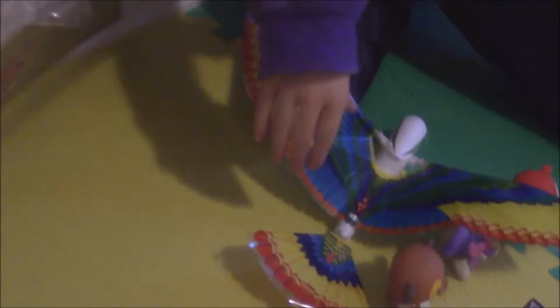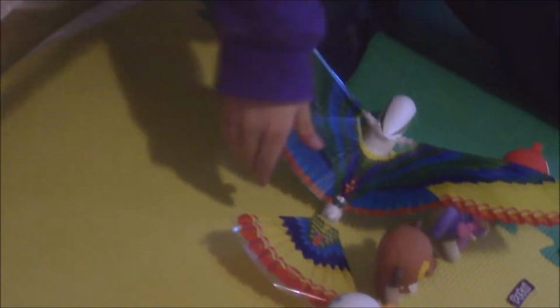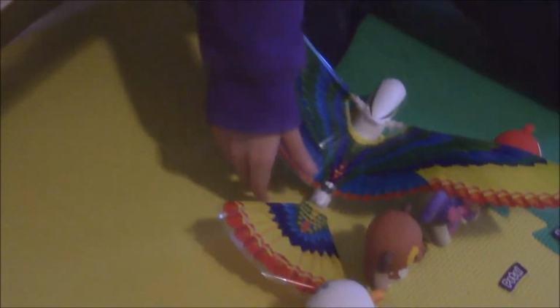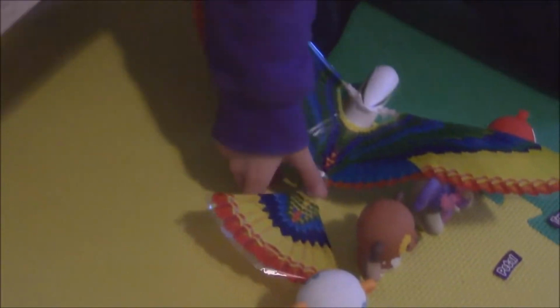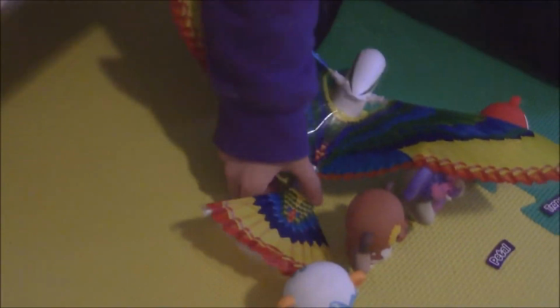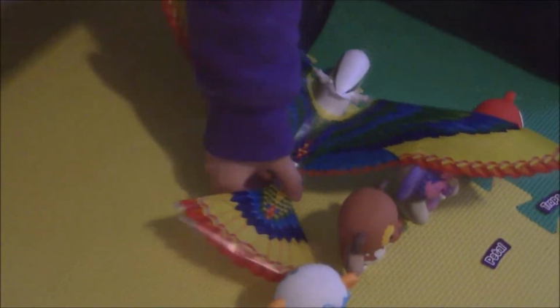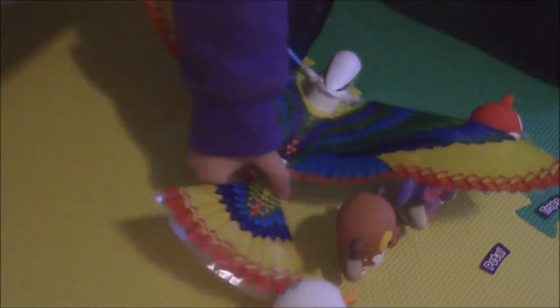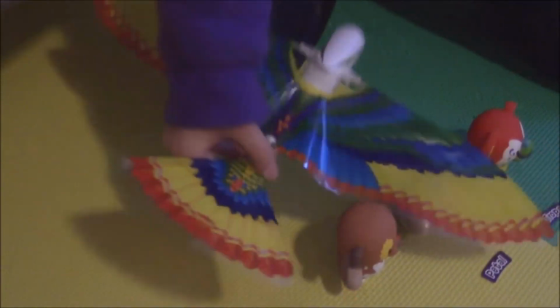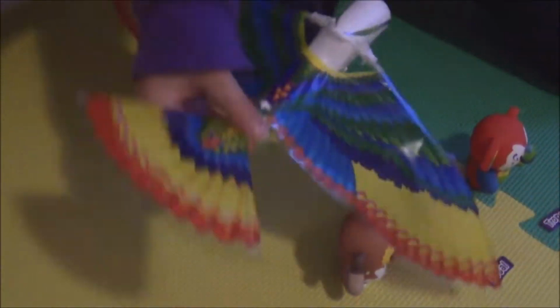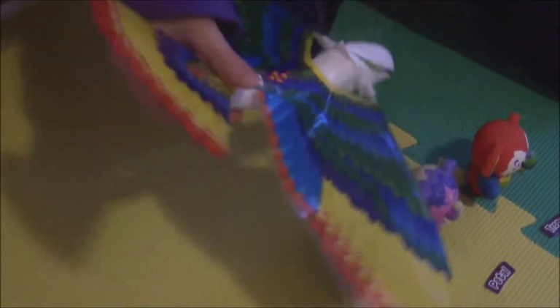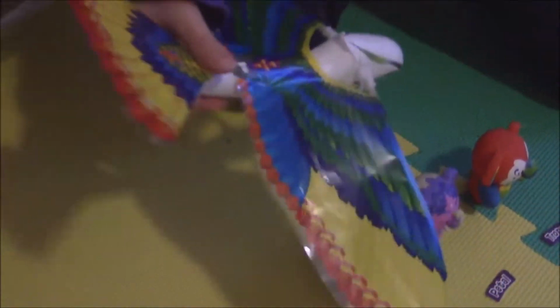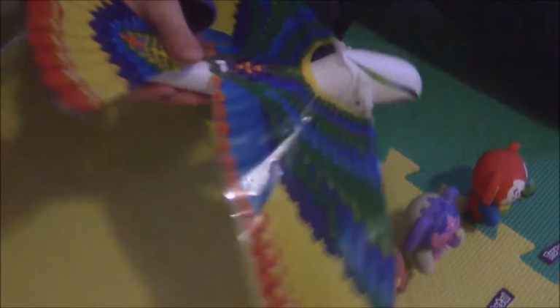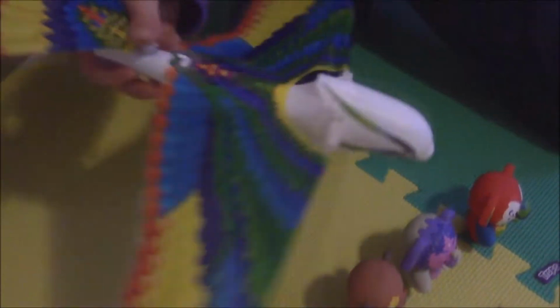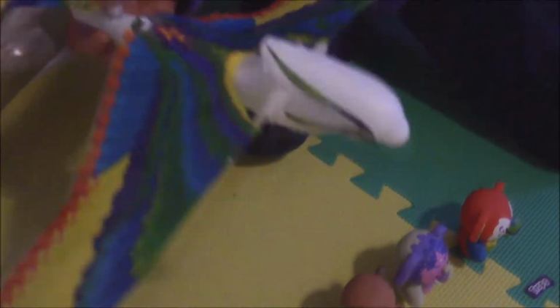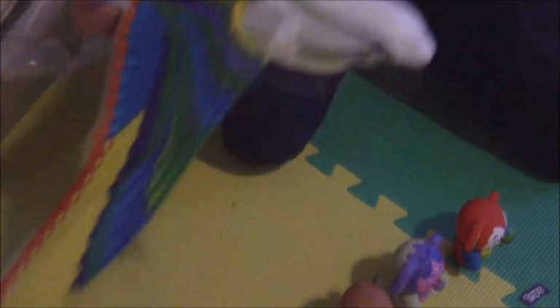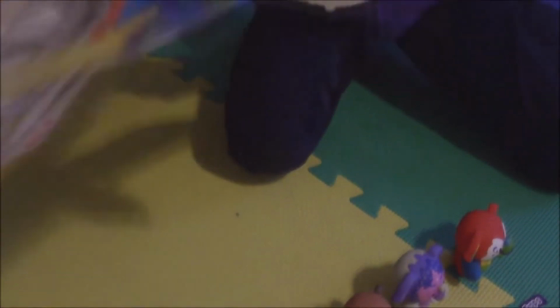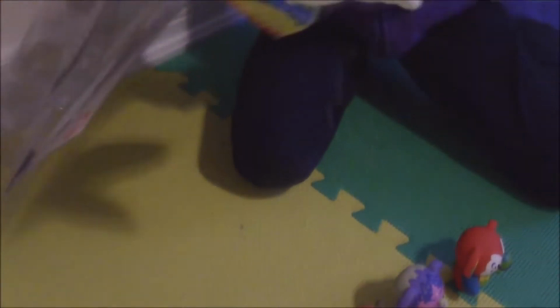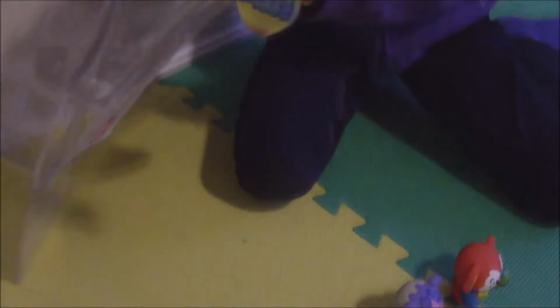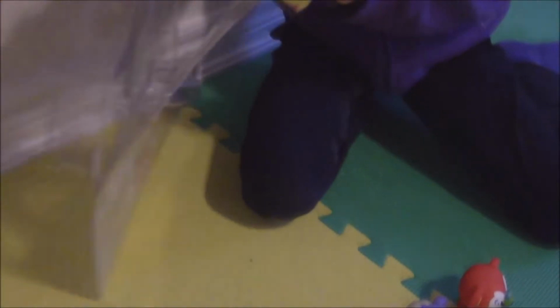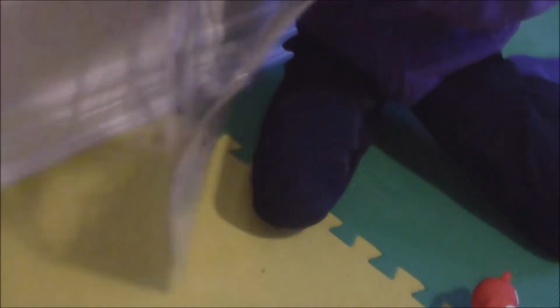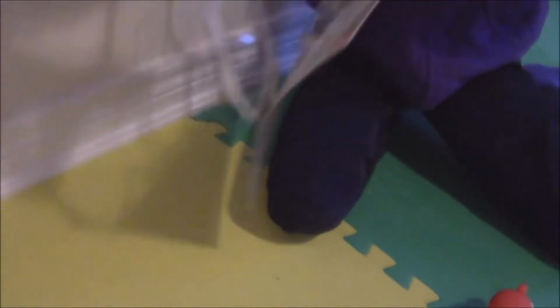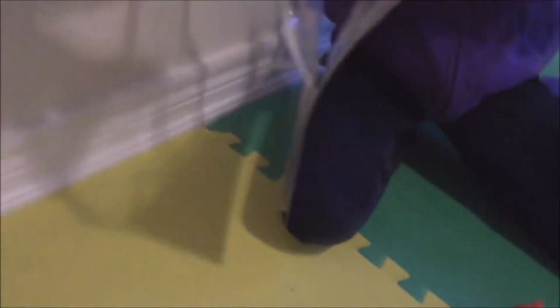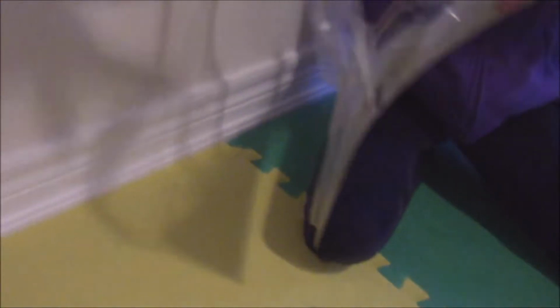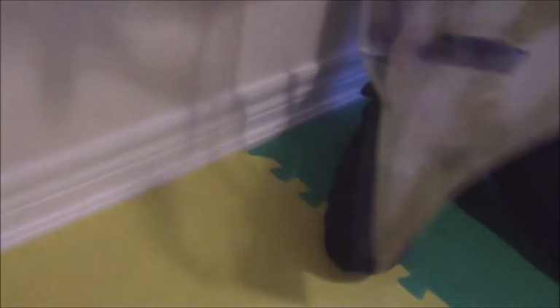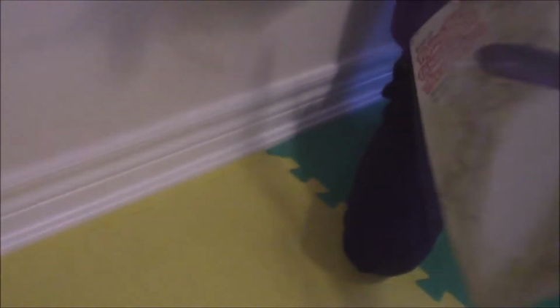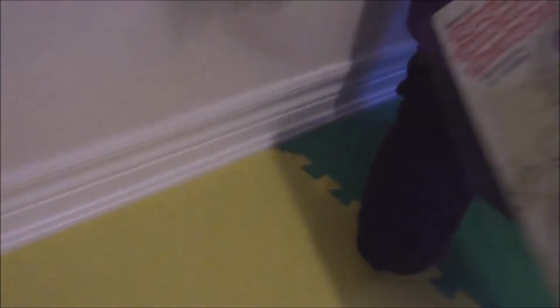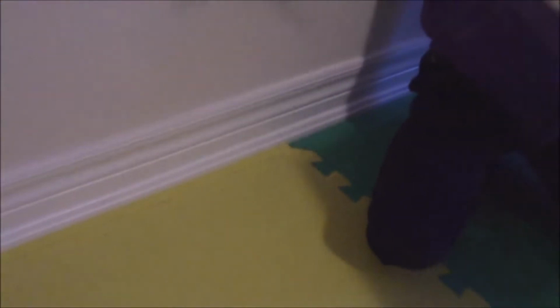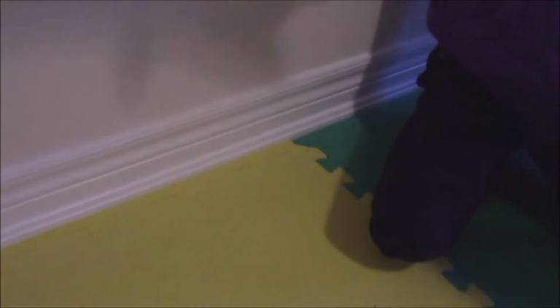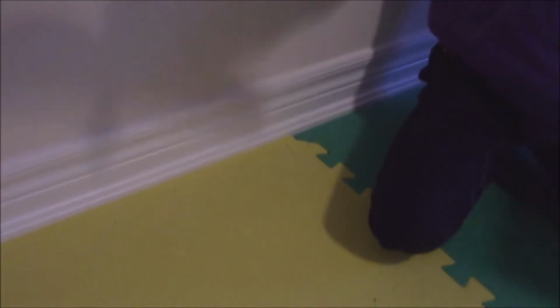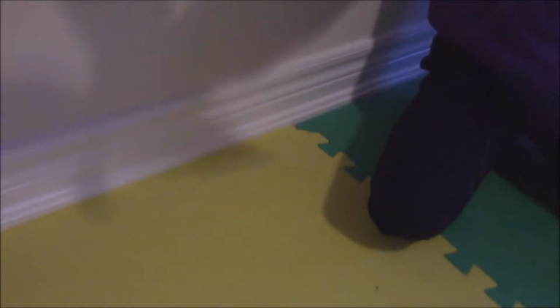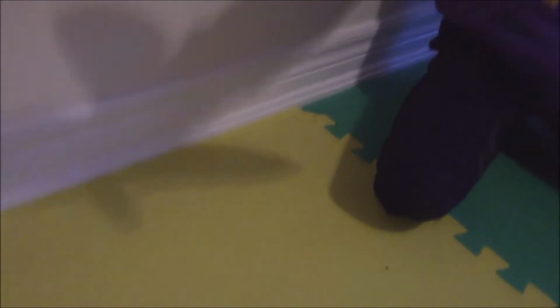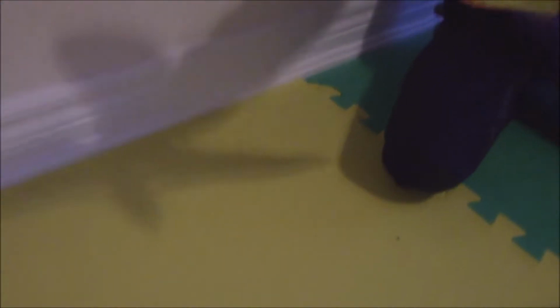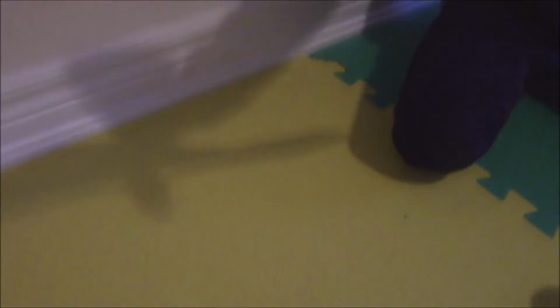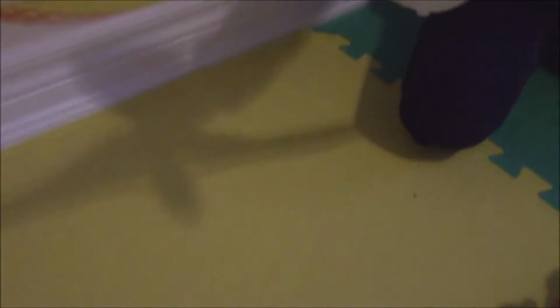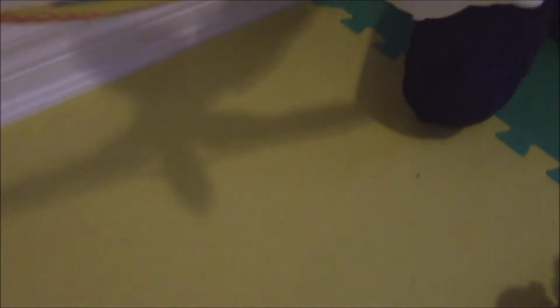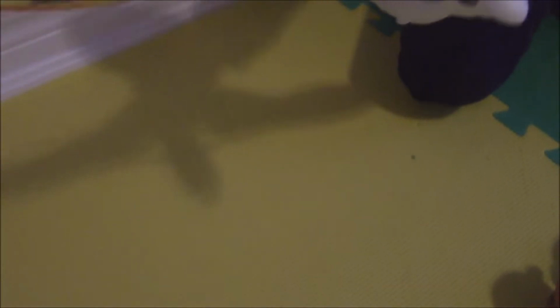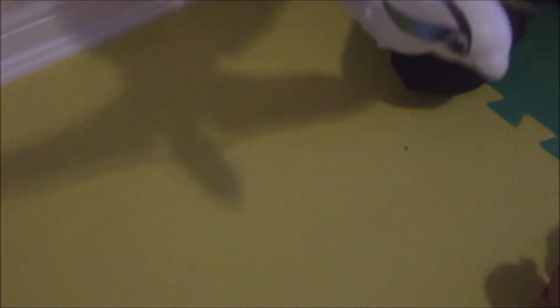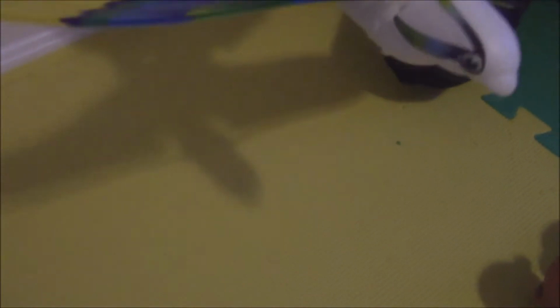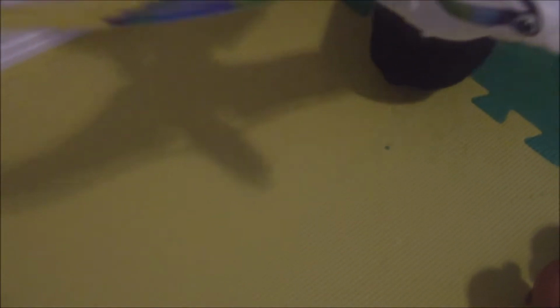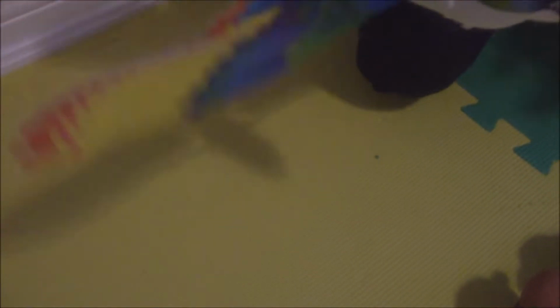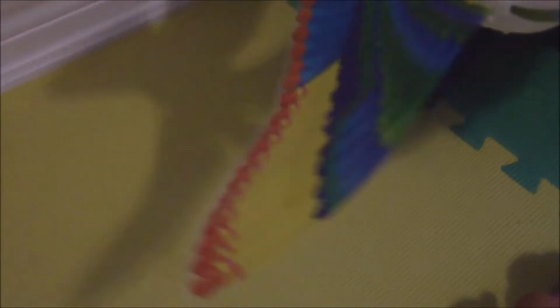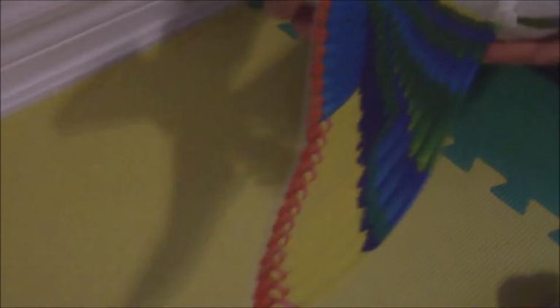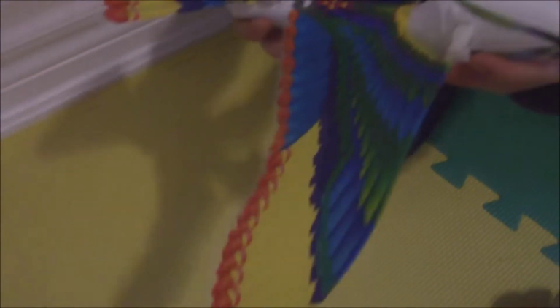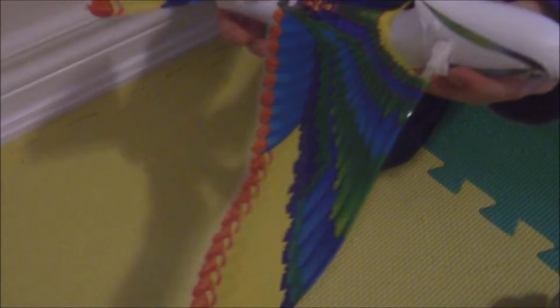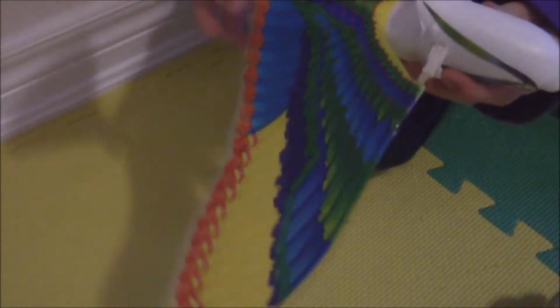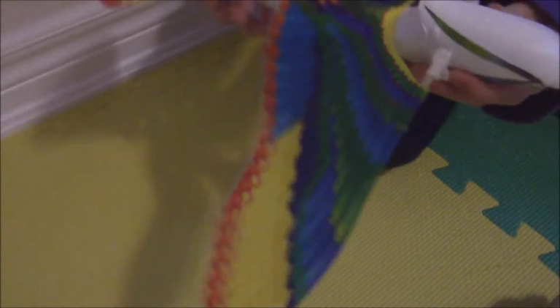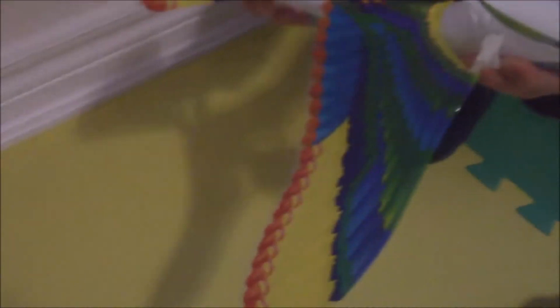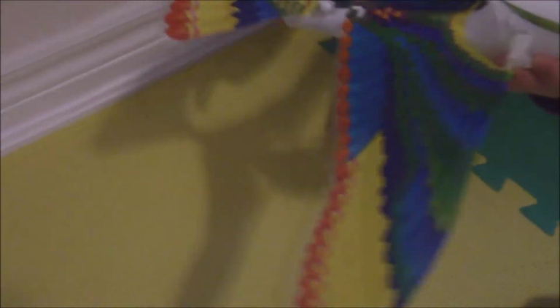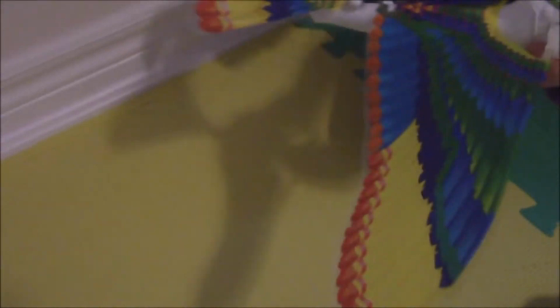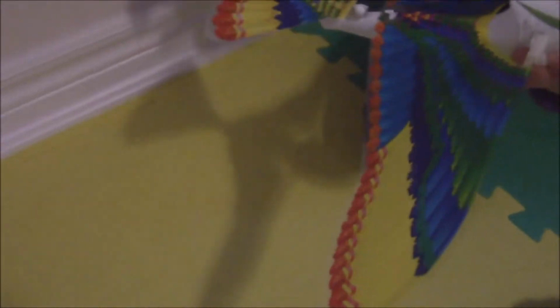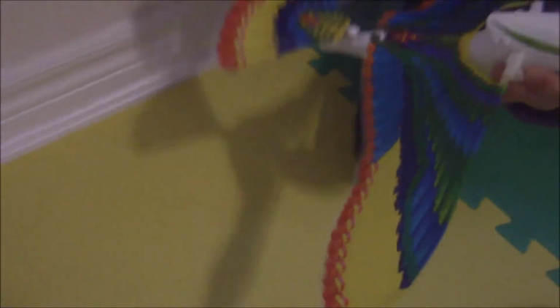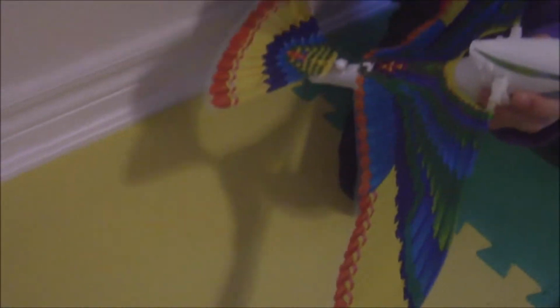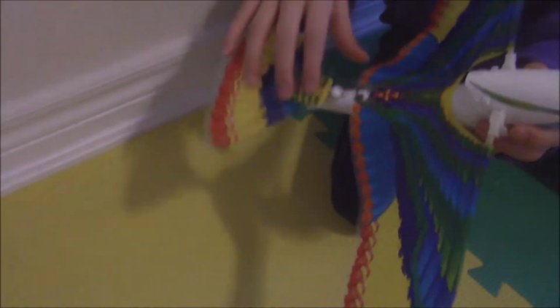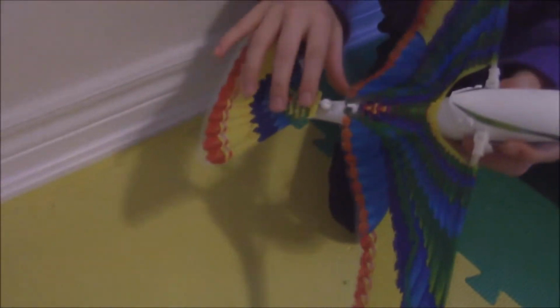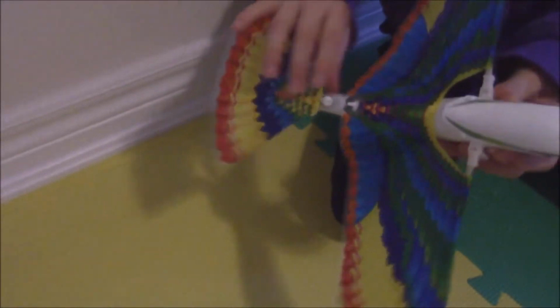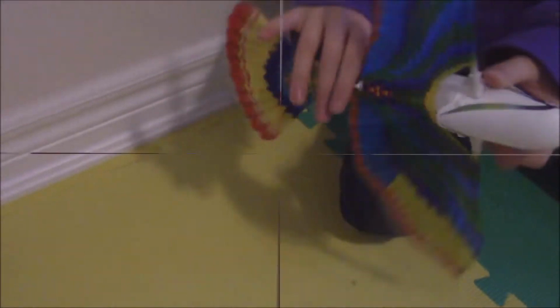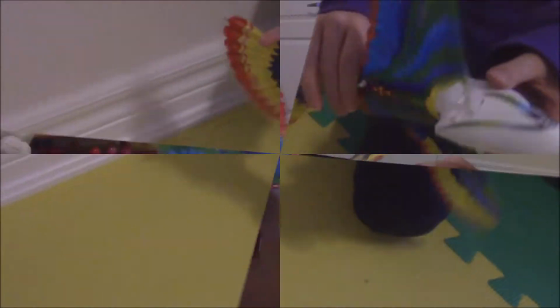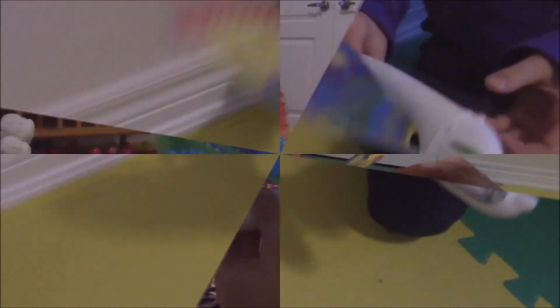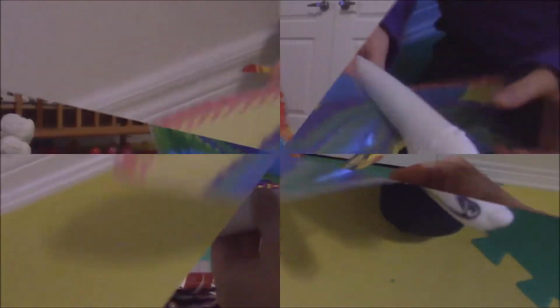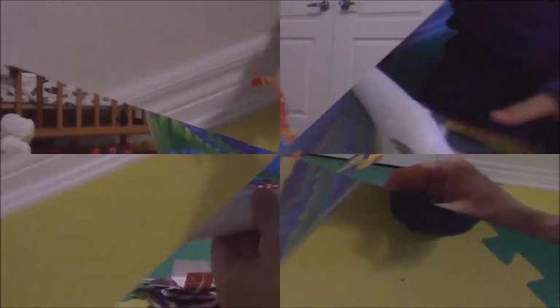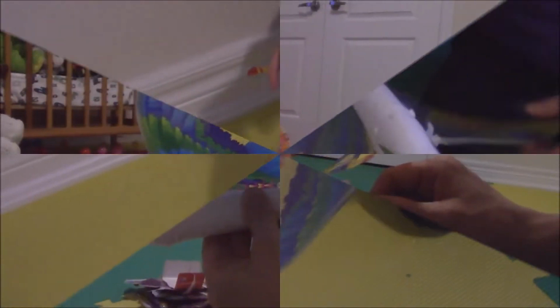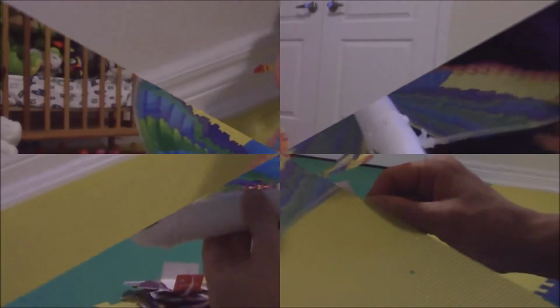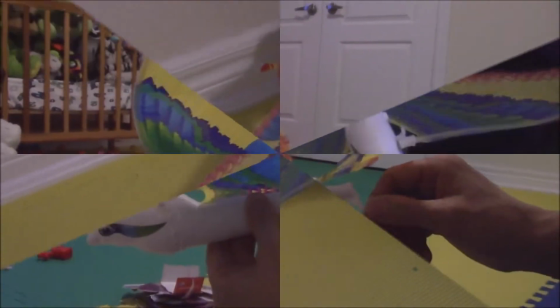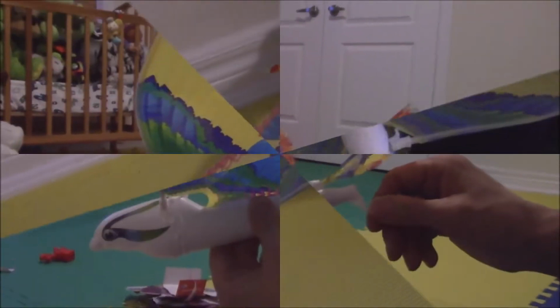Here comes the bird. It flies out of the box.